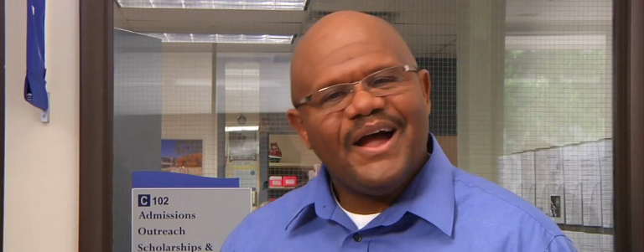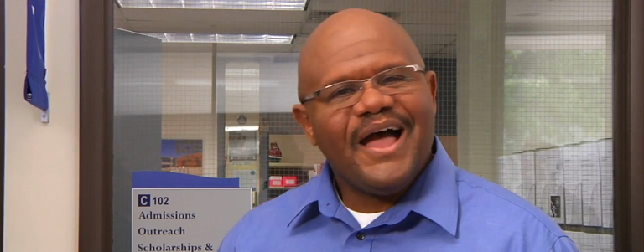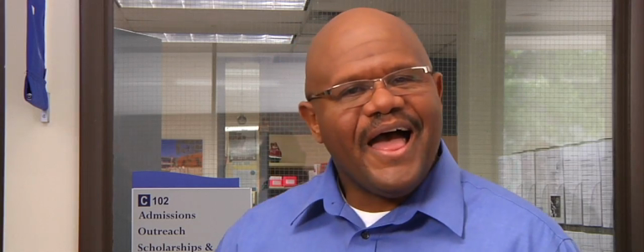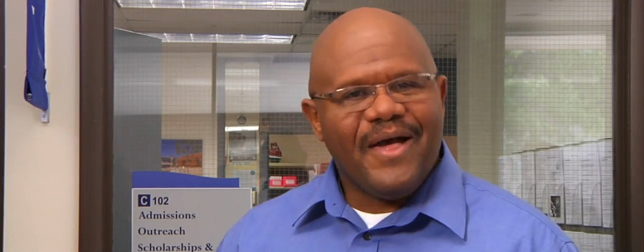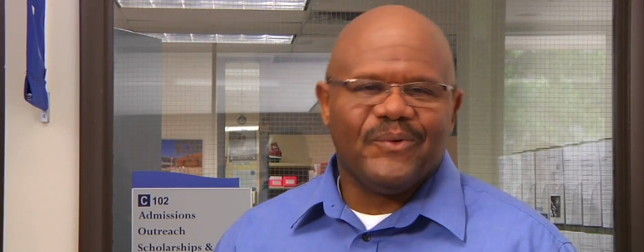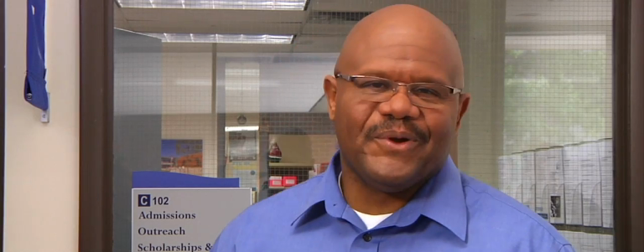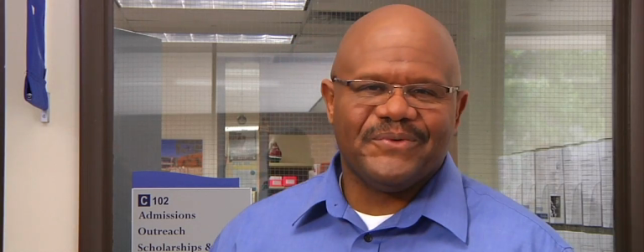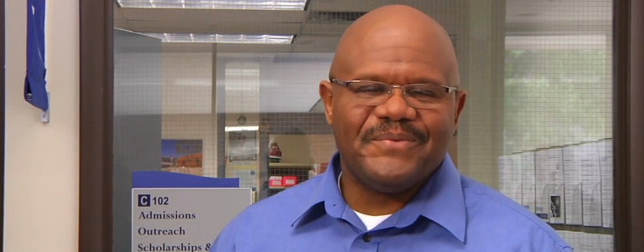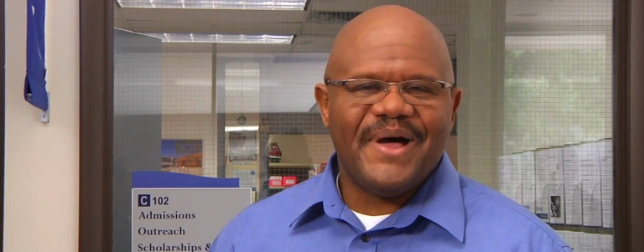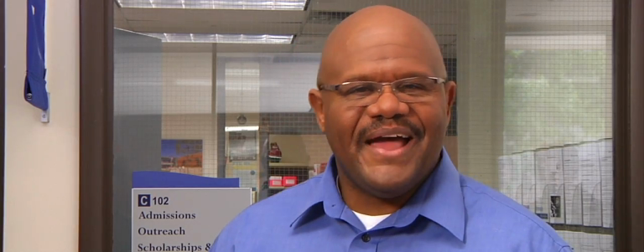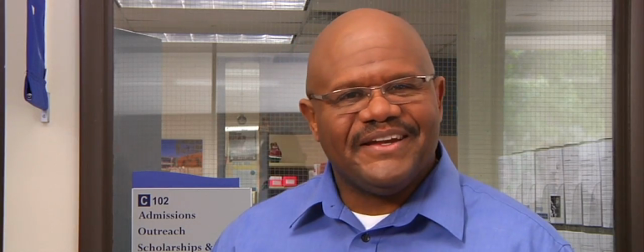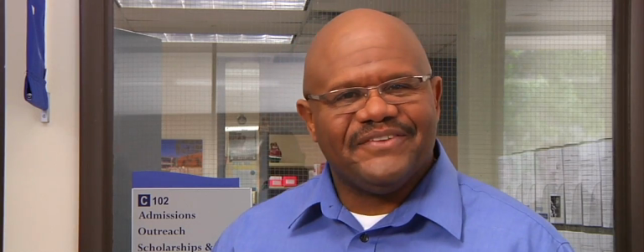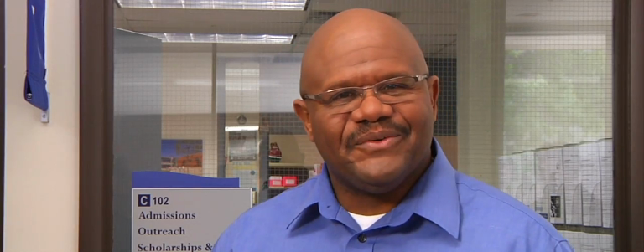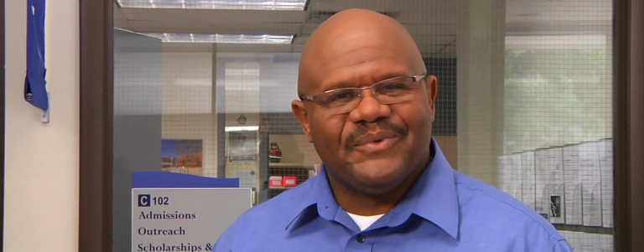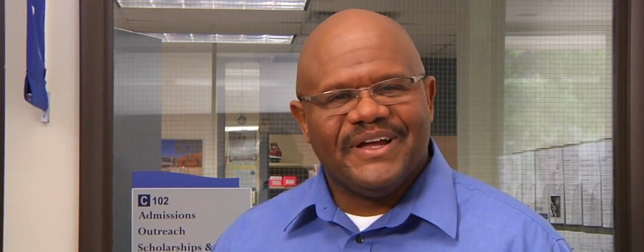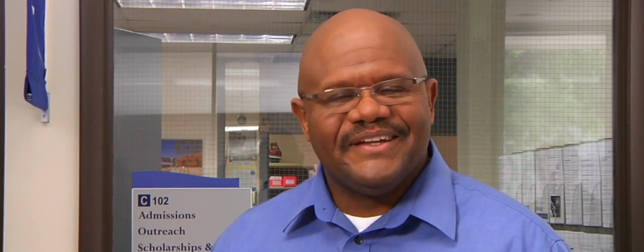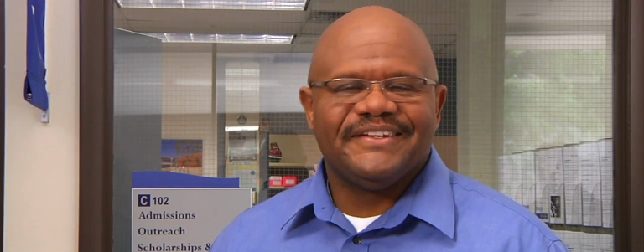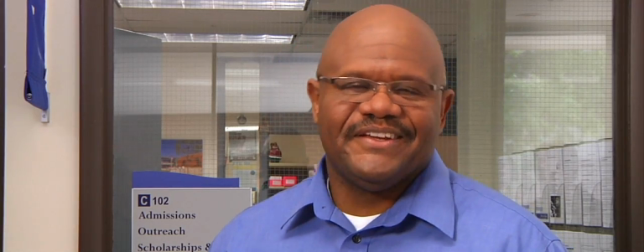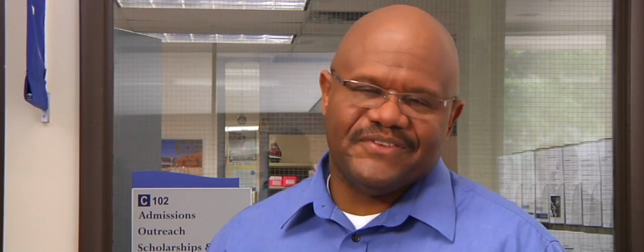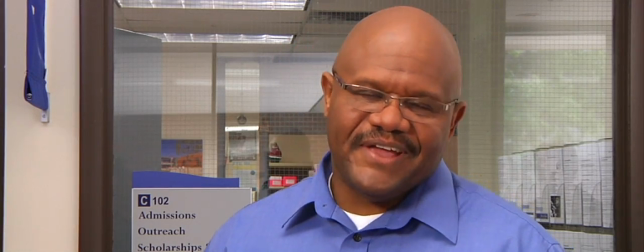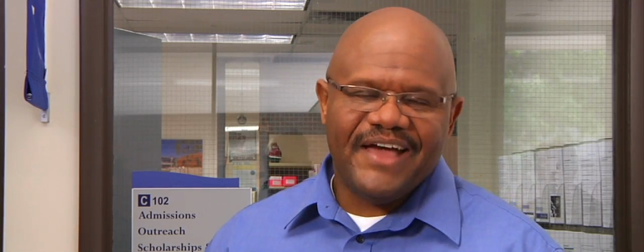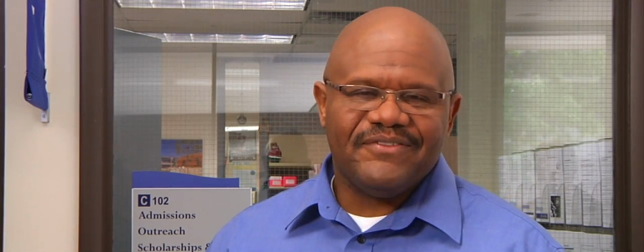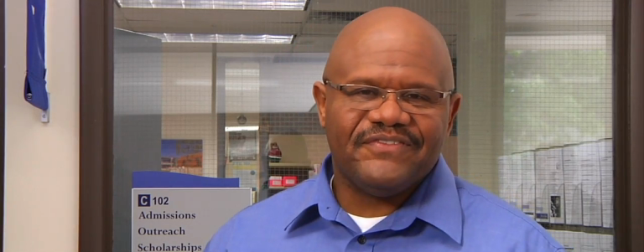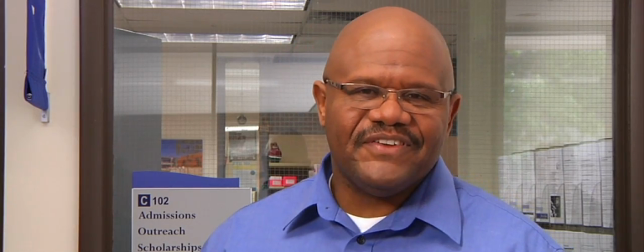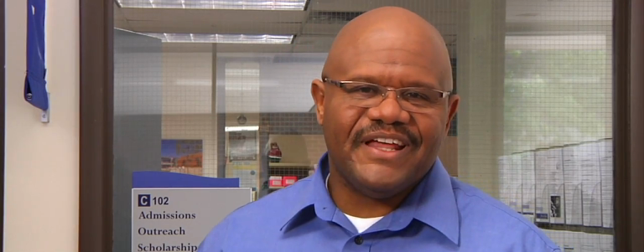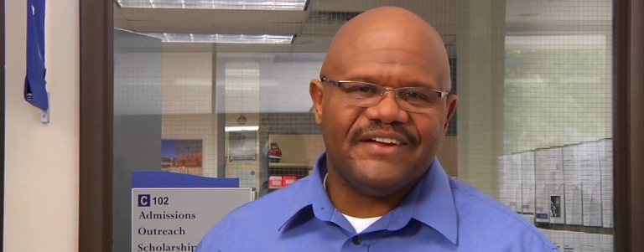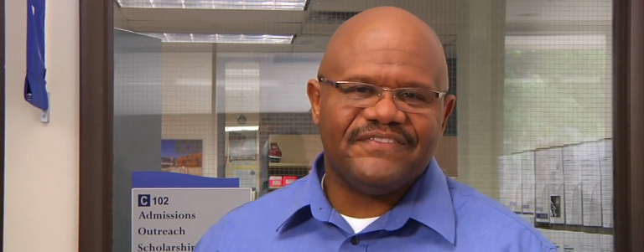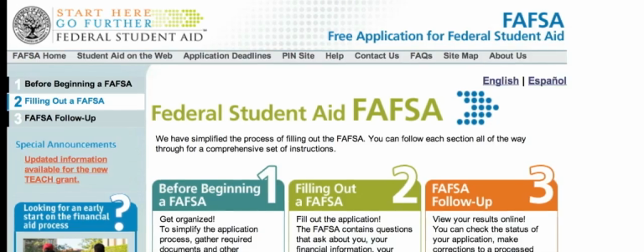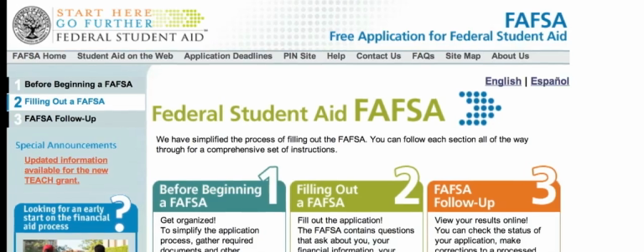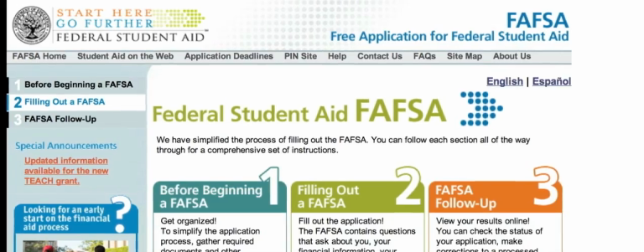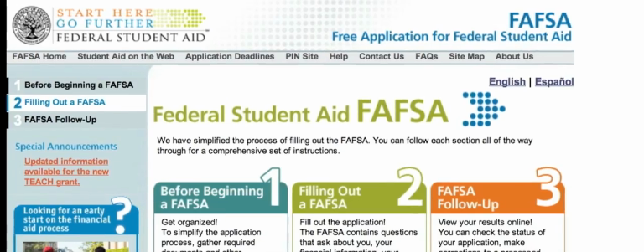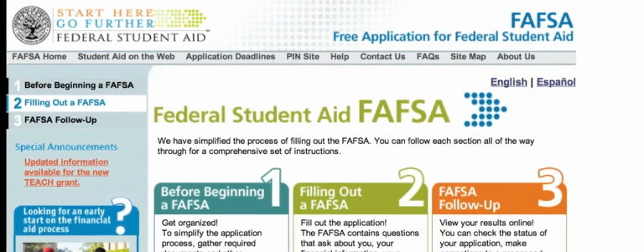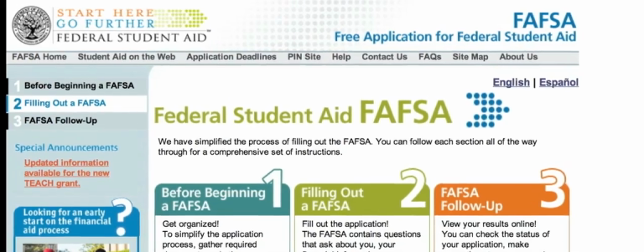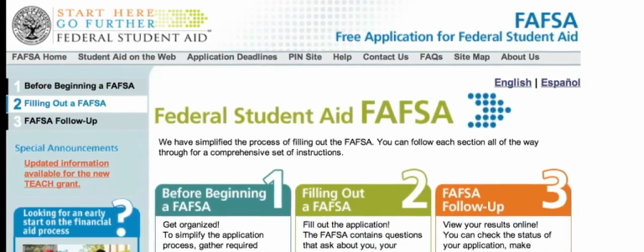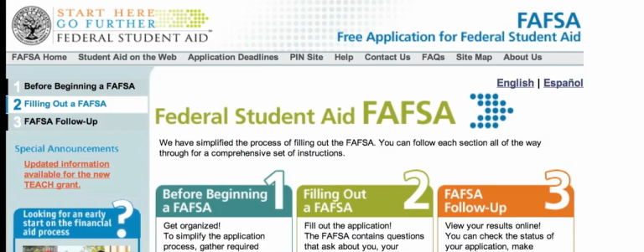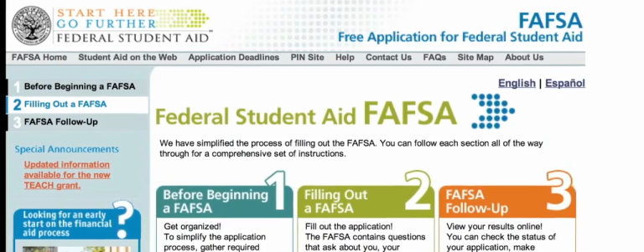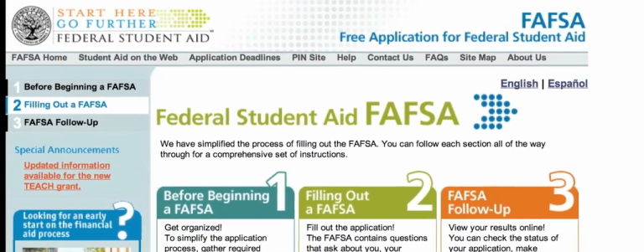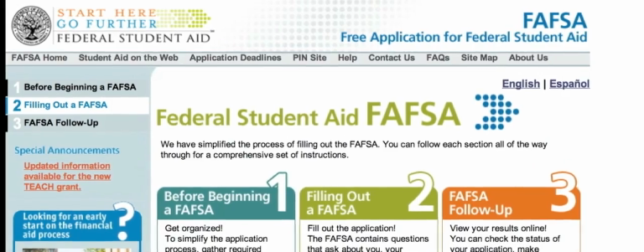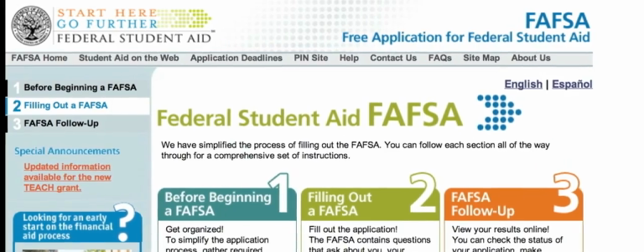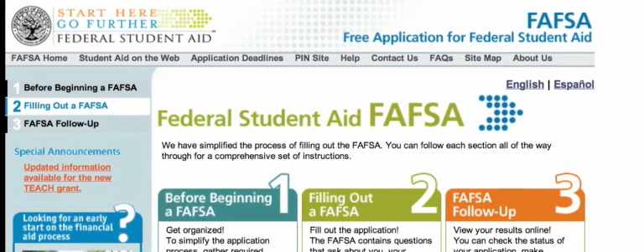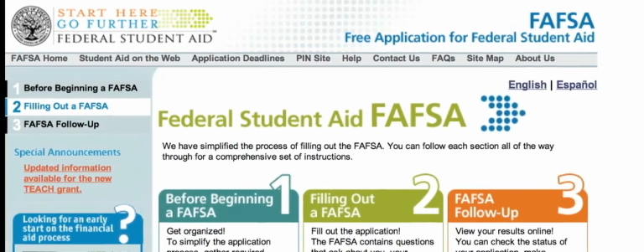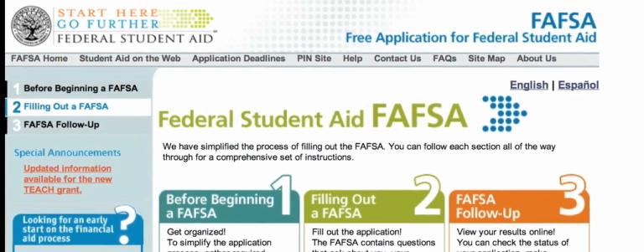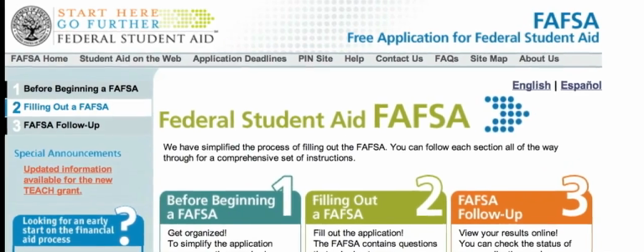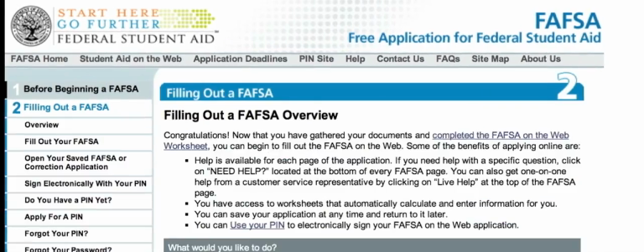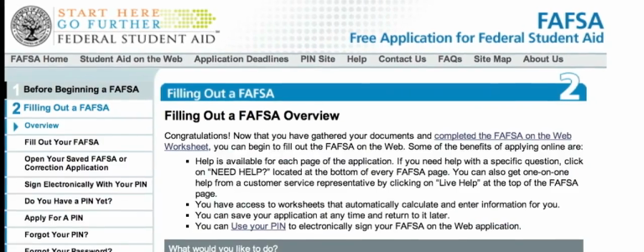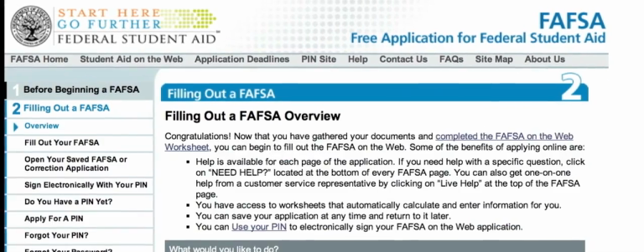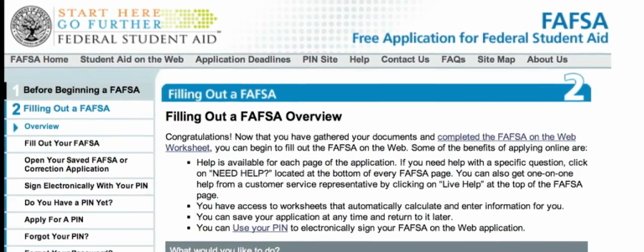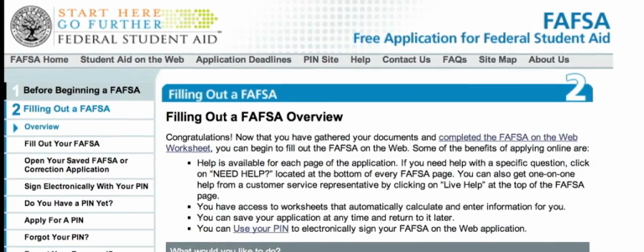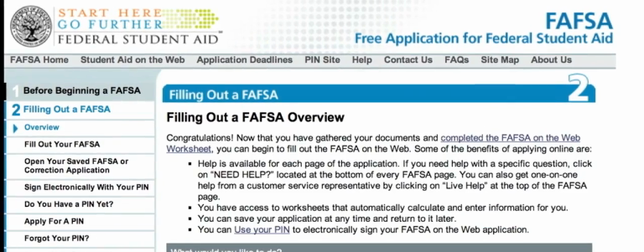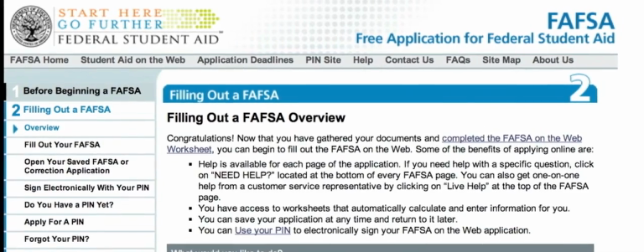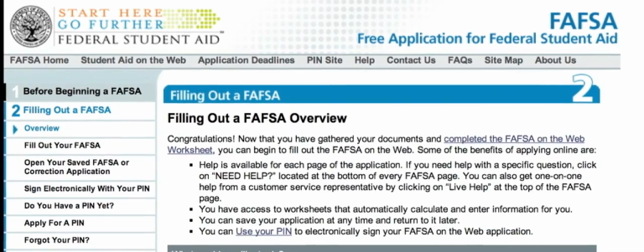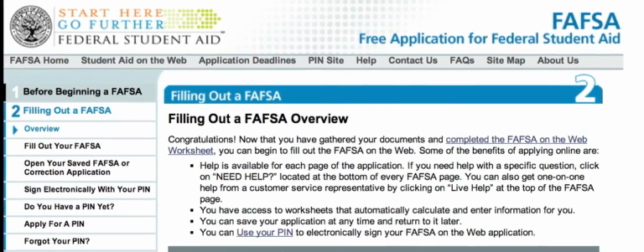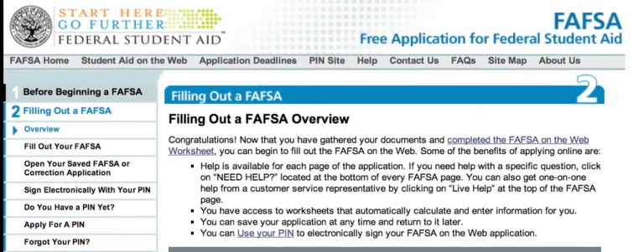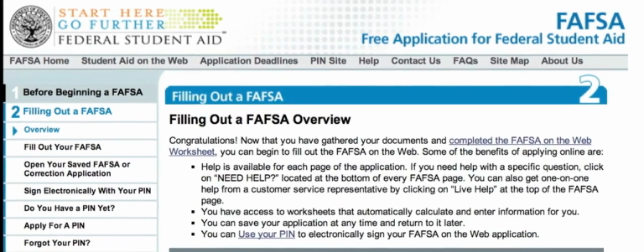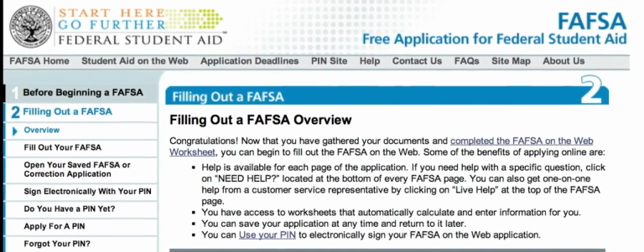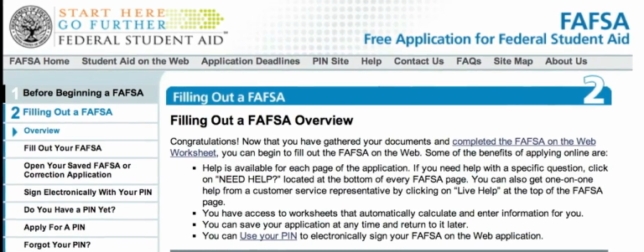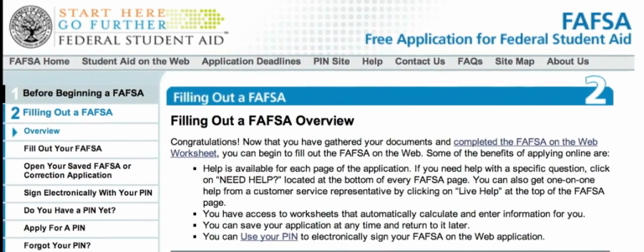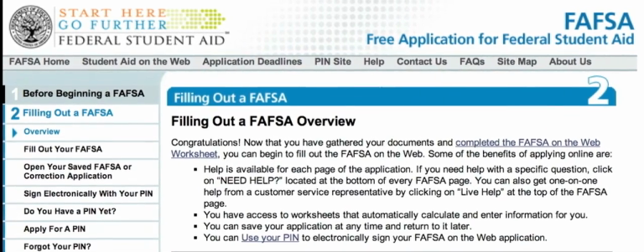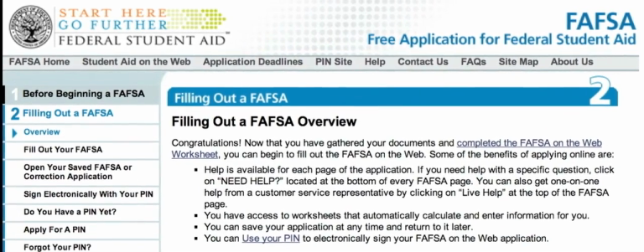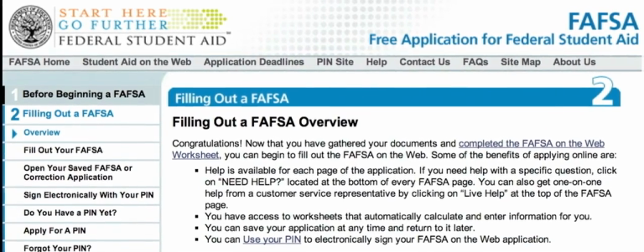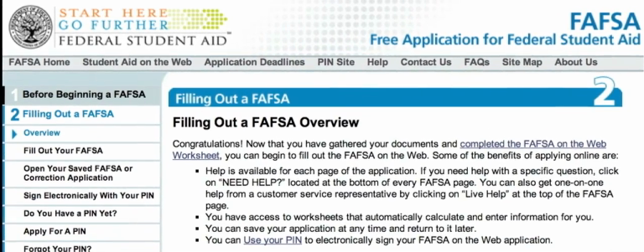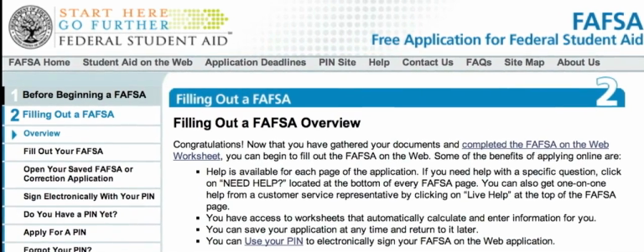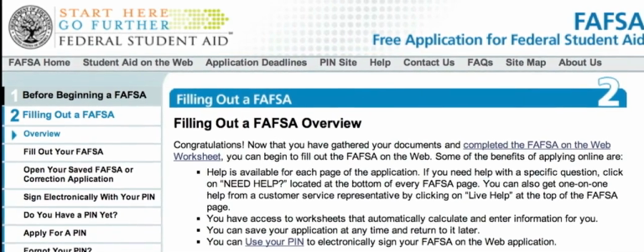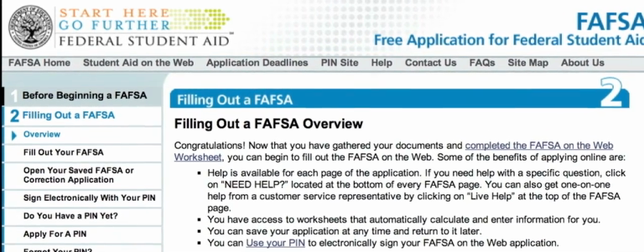I want to remind everyone — if you haven't filled out your FAFSA form, do it. It's the first step to your financial aid.